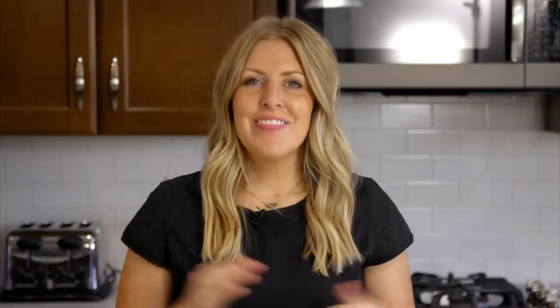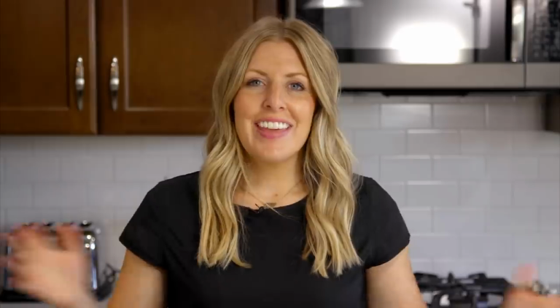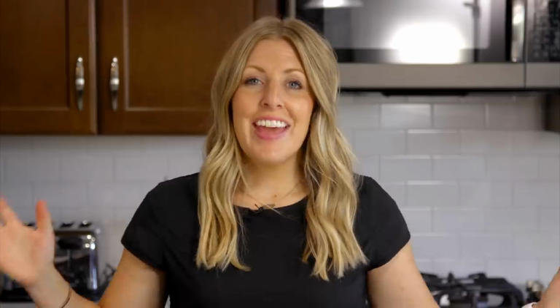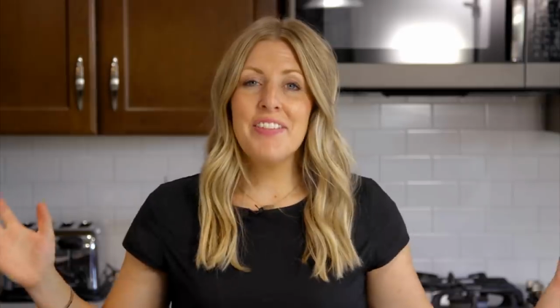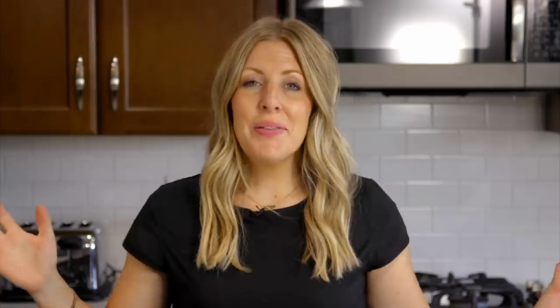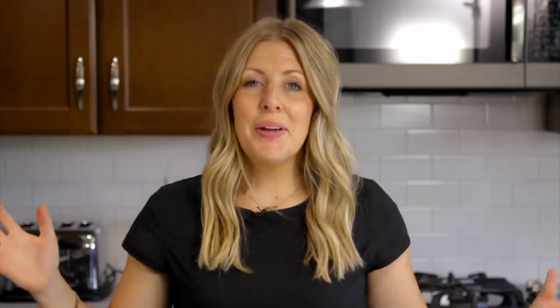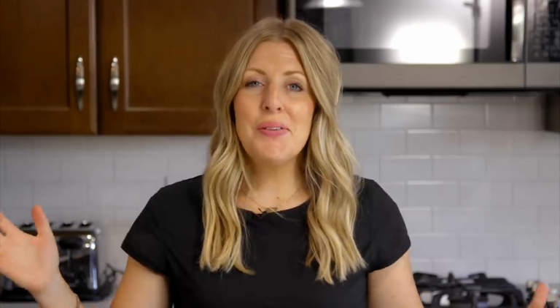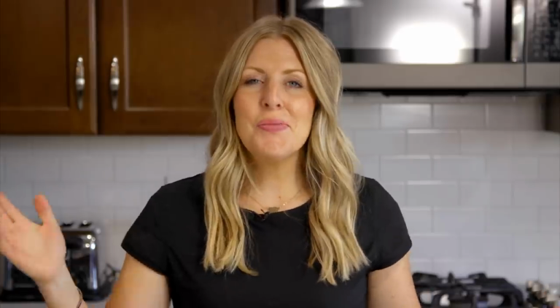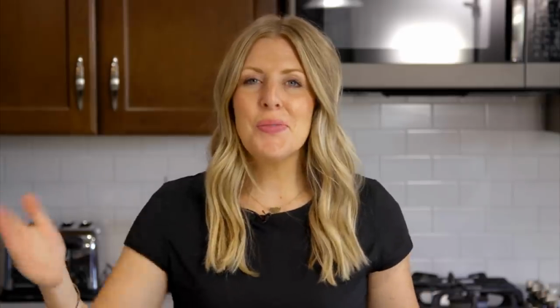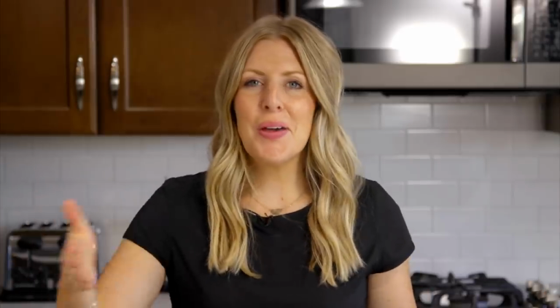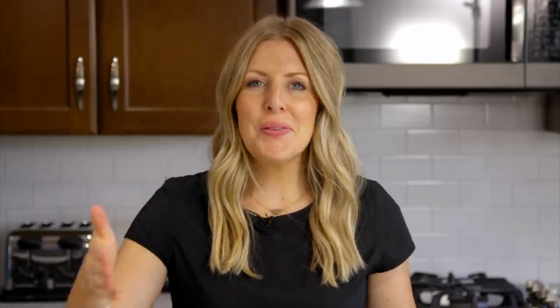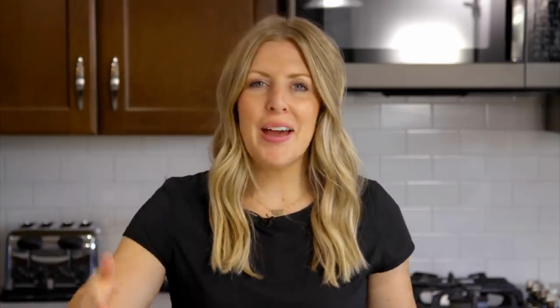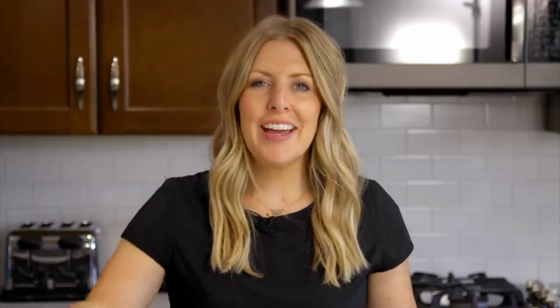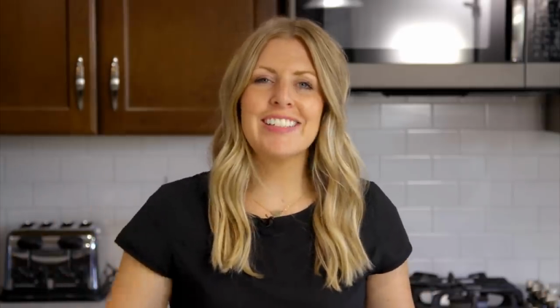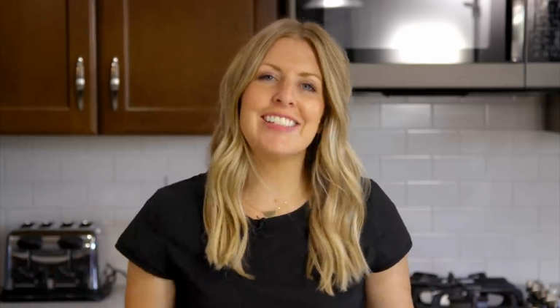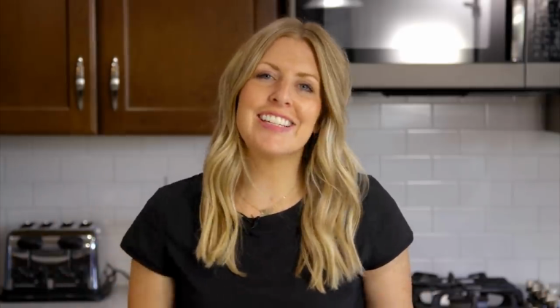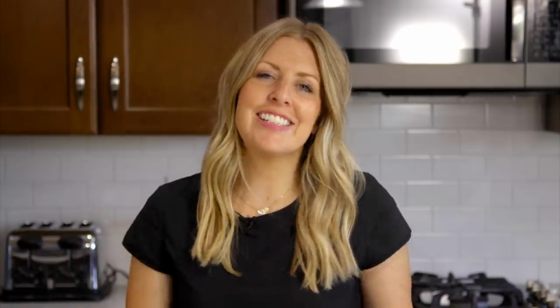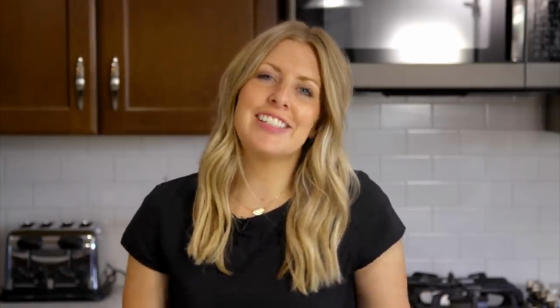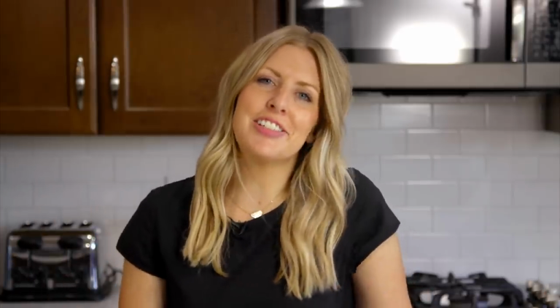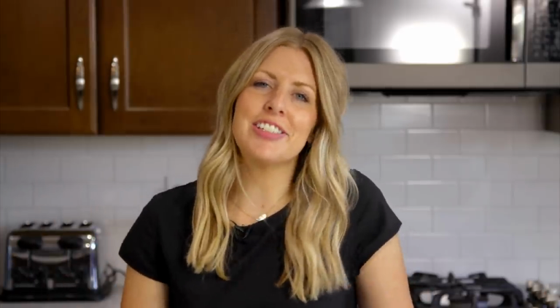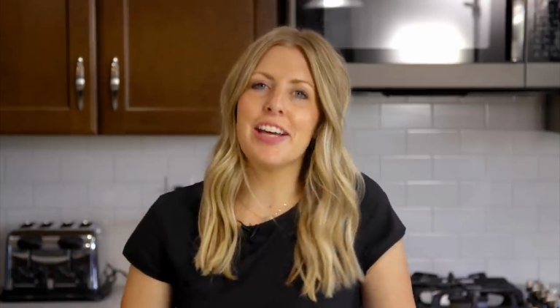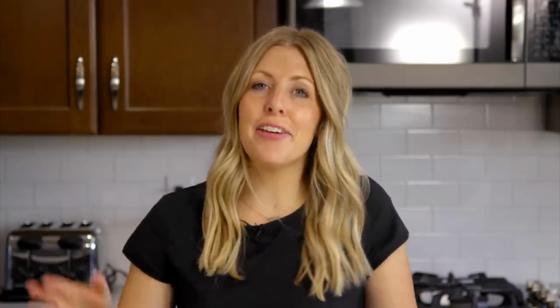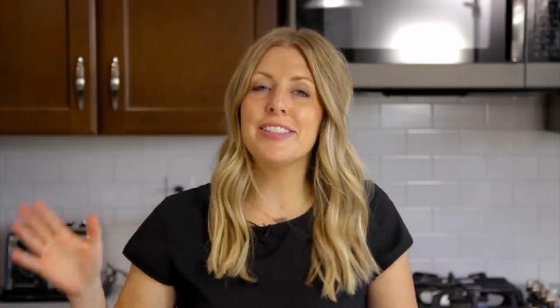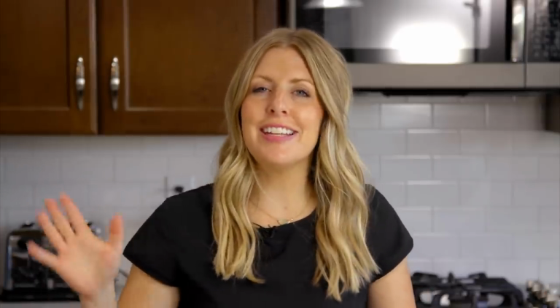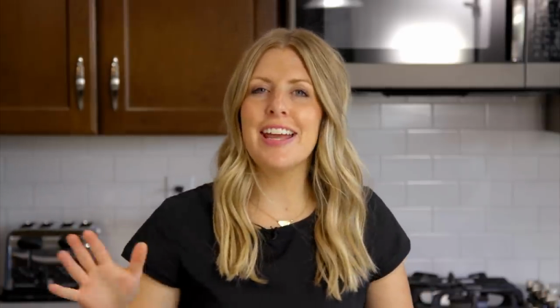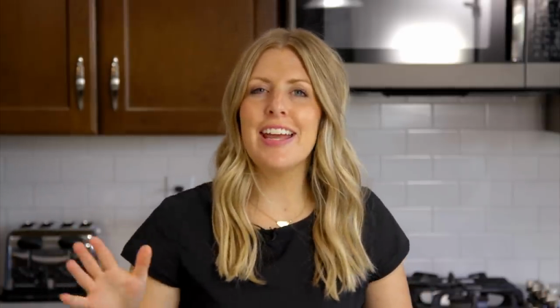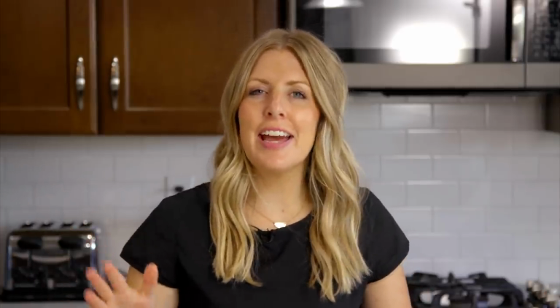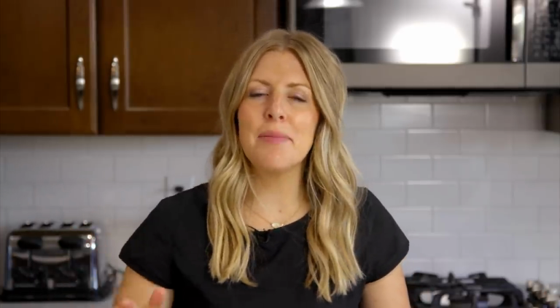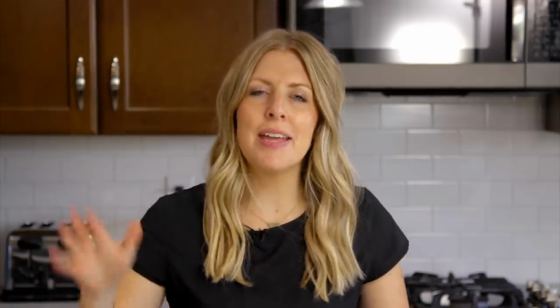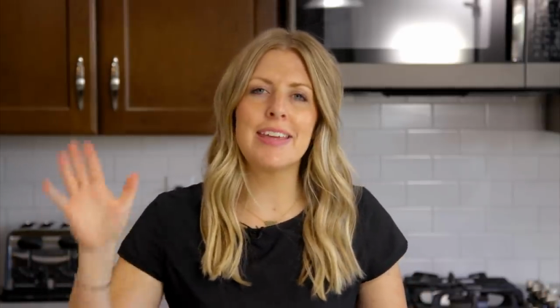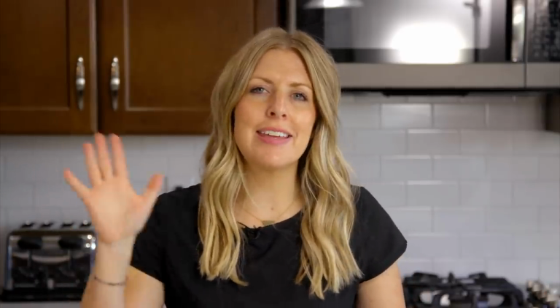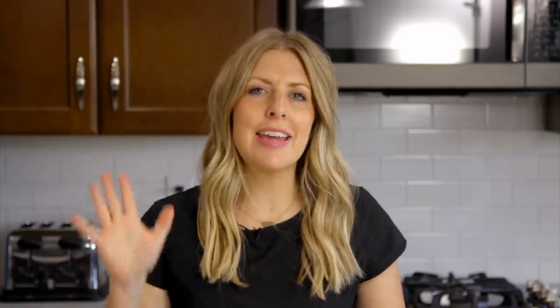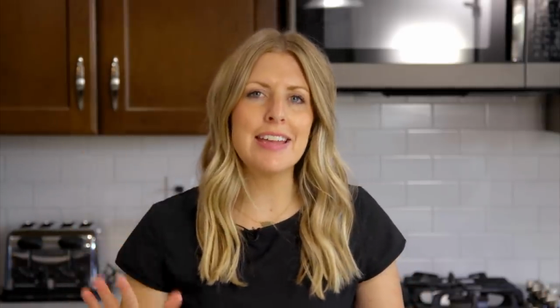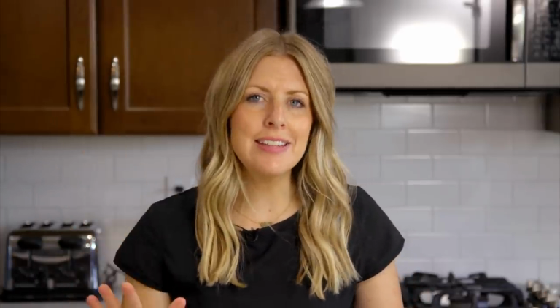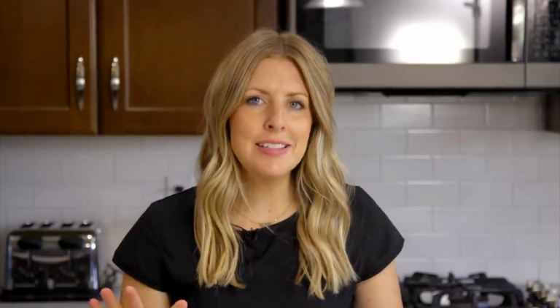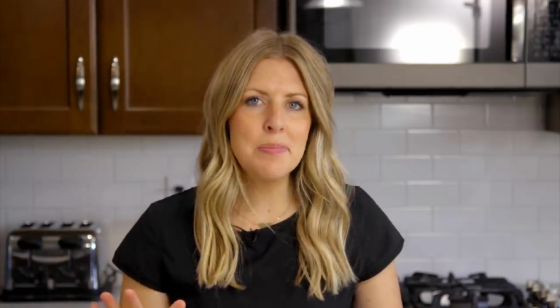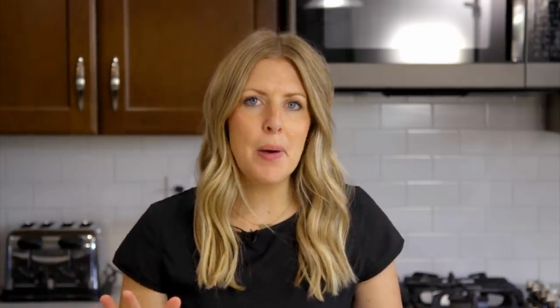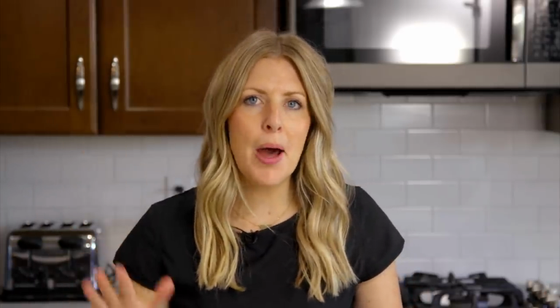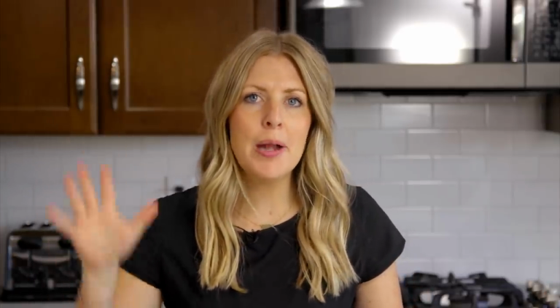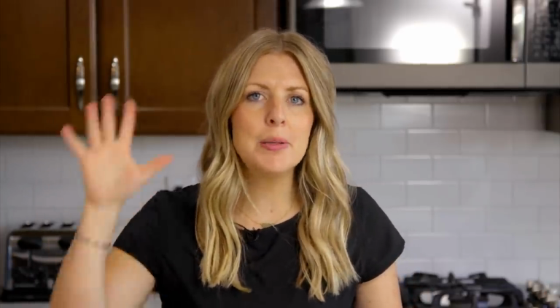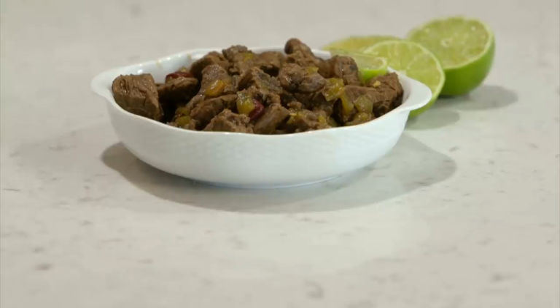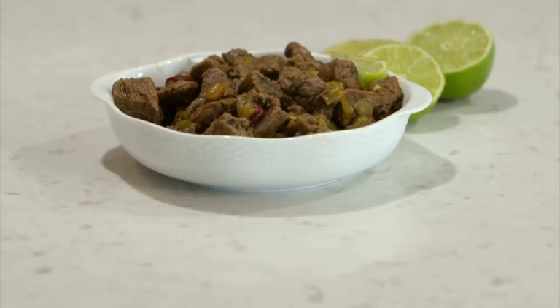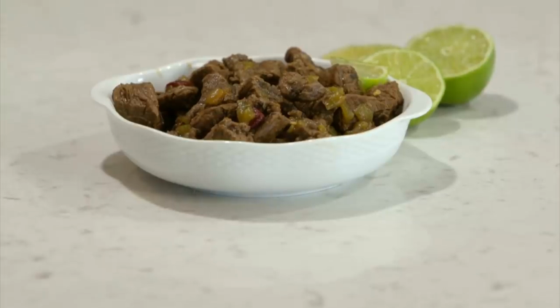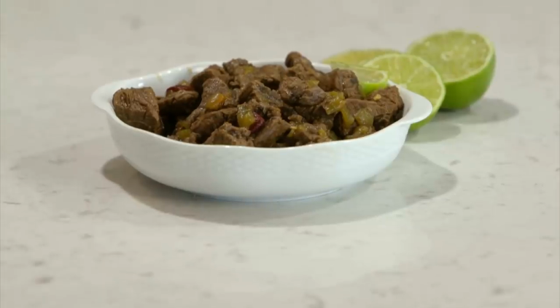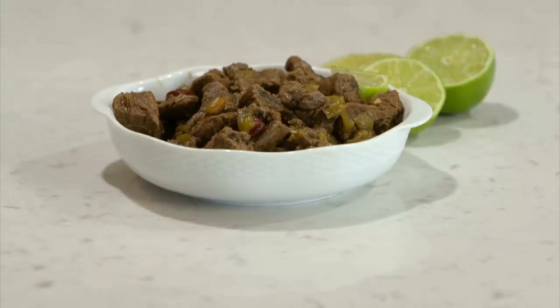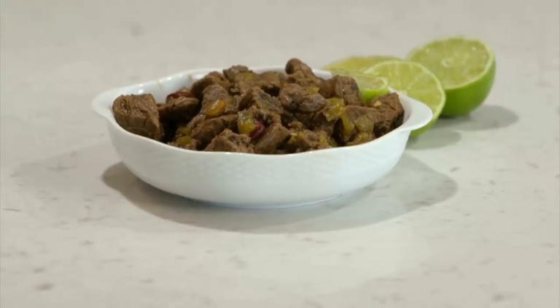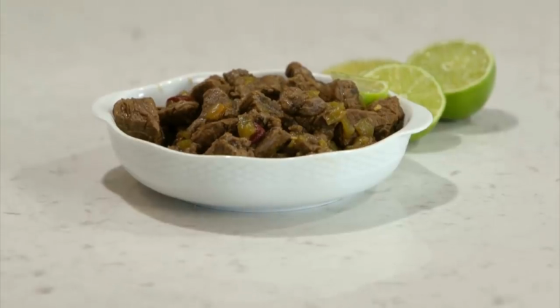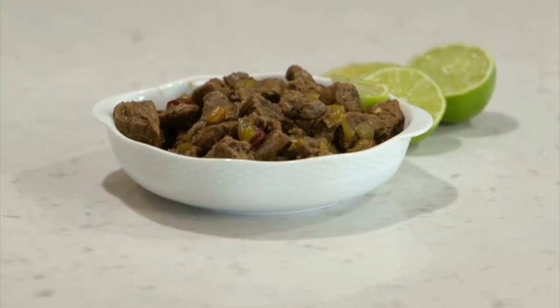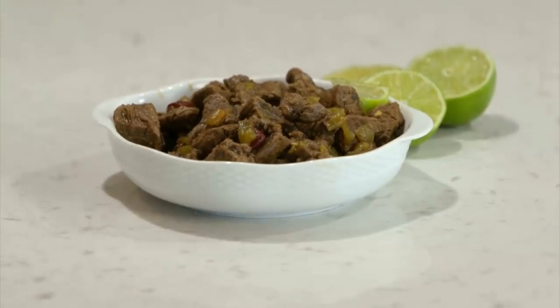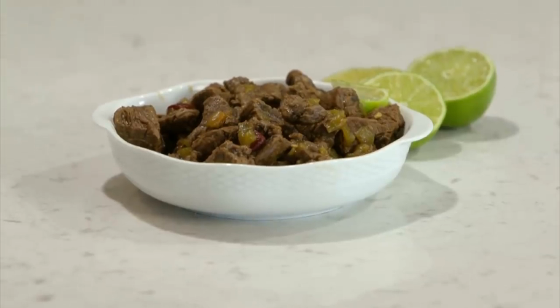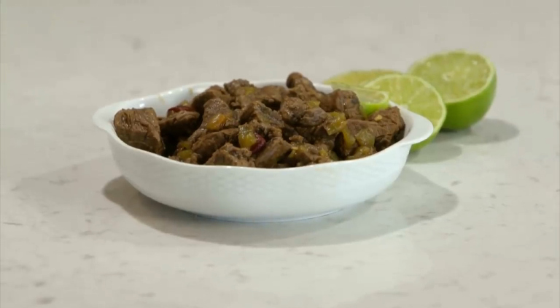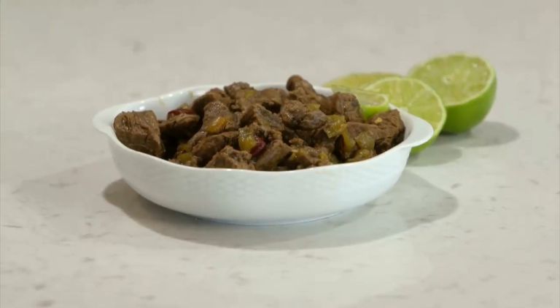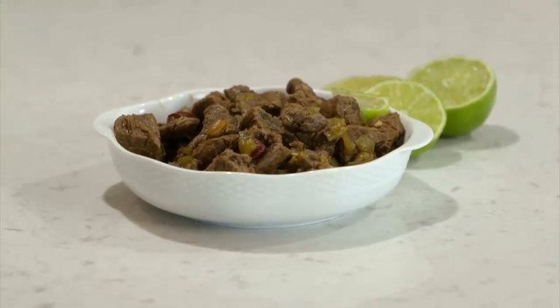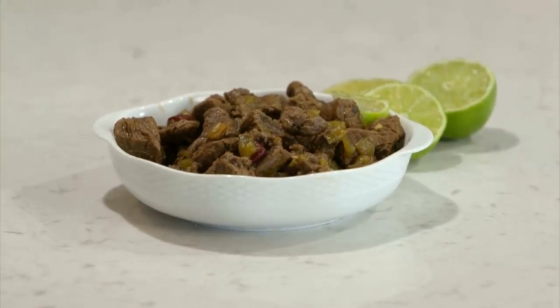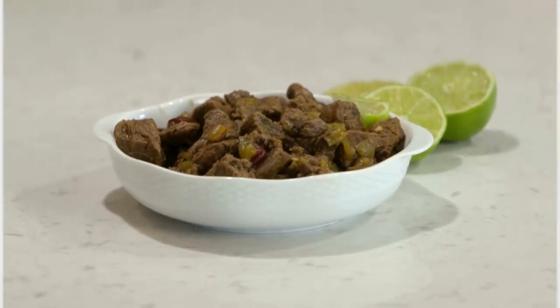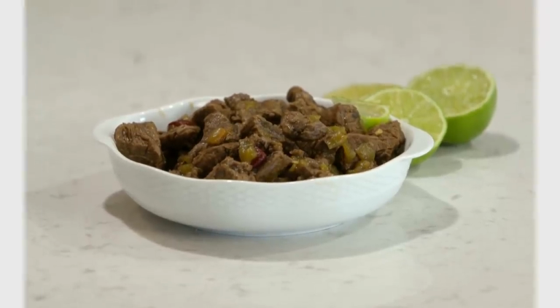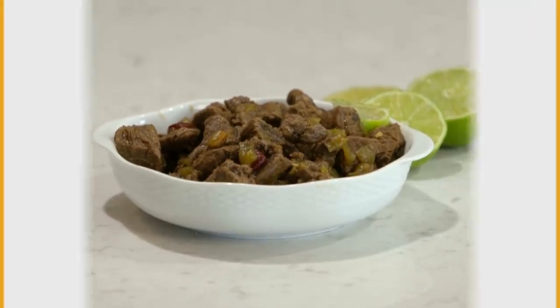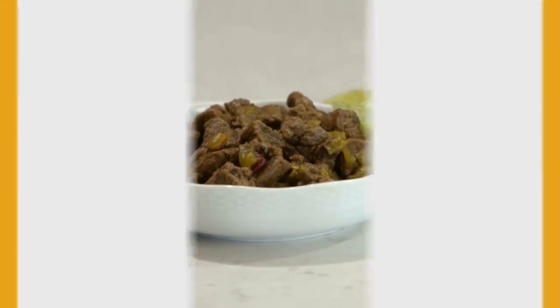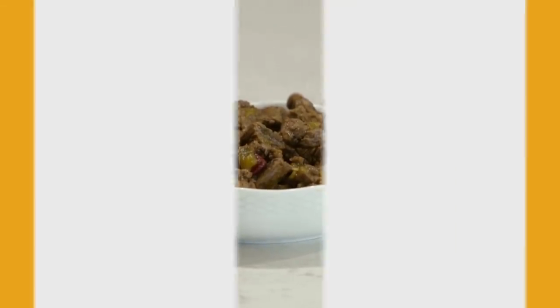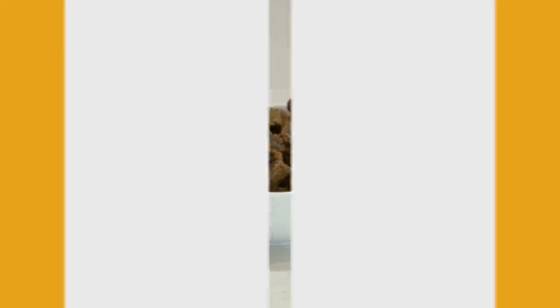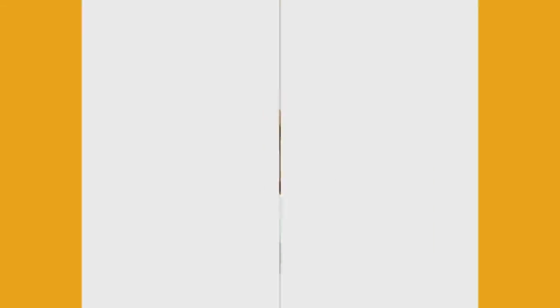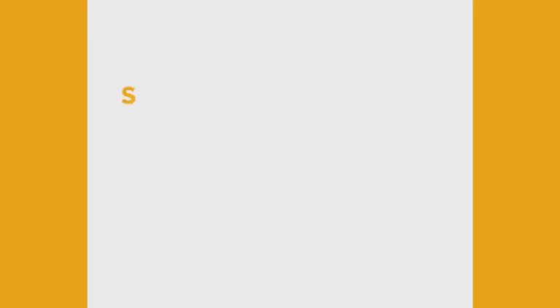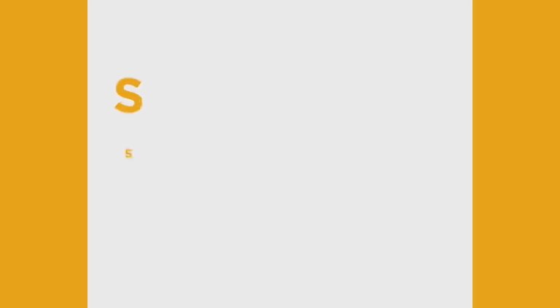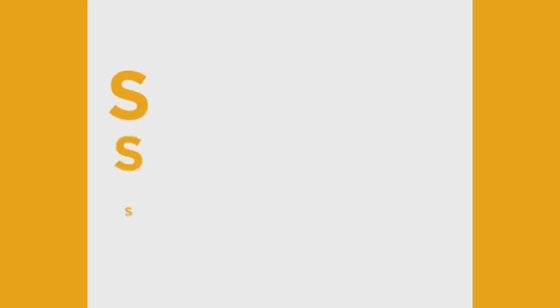Hey everyone, welcome back to Six Sisters Stuff. Today I'm making instant pot beef barbacoa. You're not going to want to miss it.